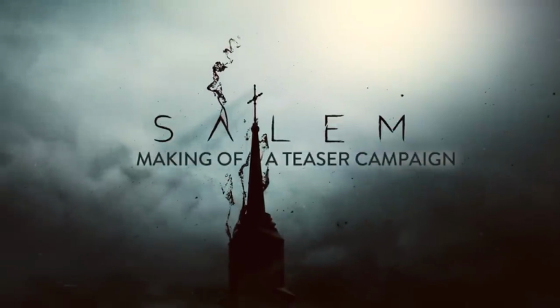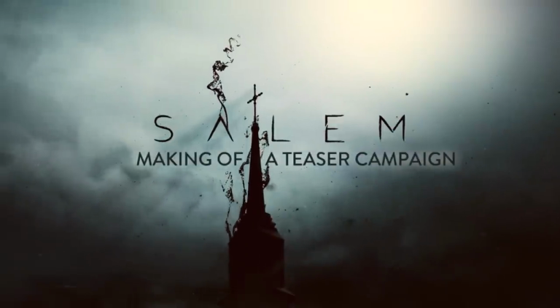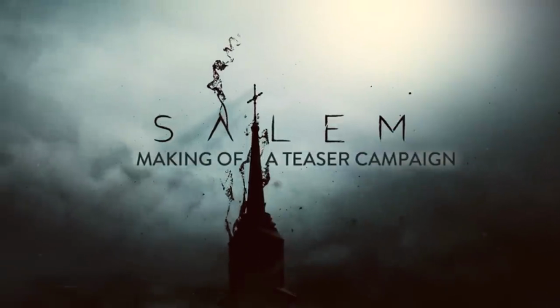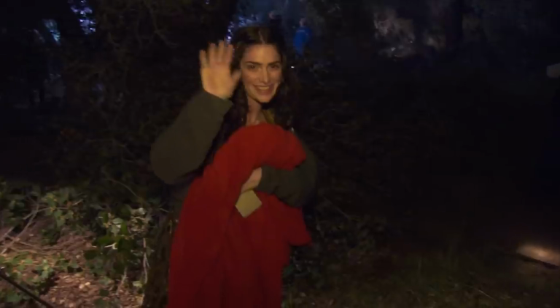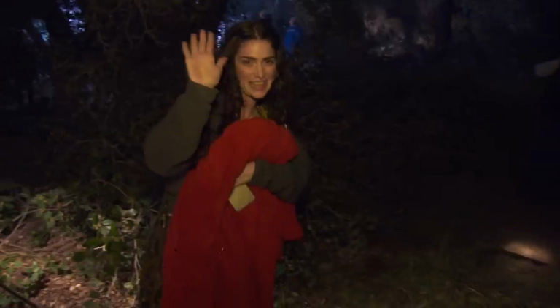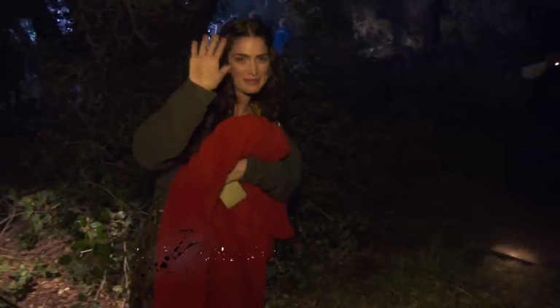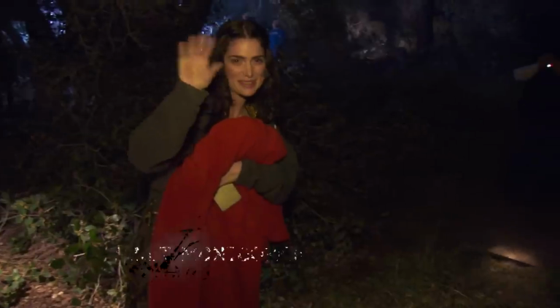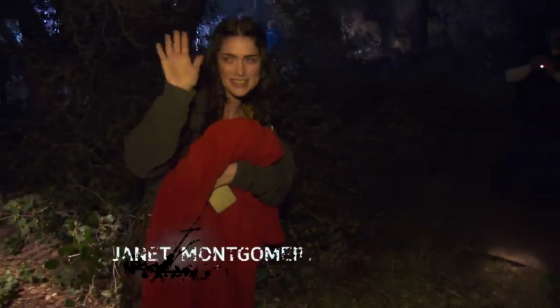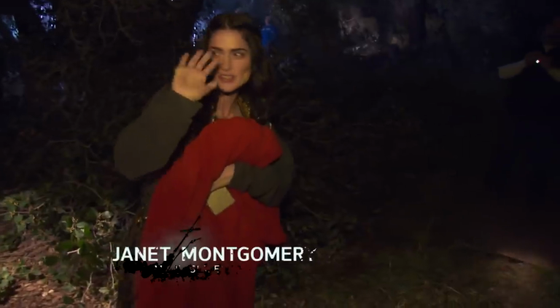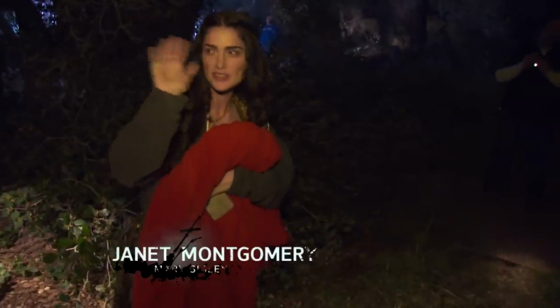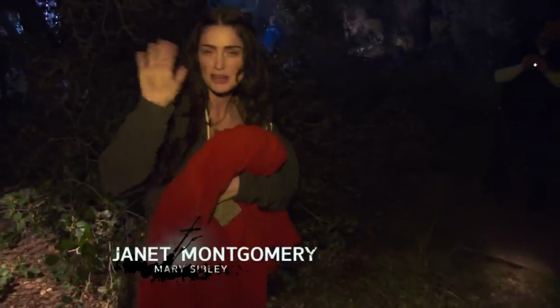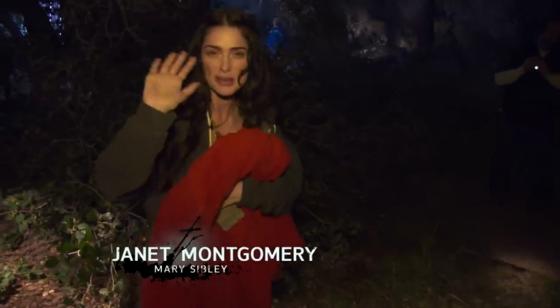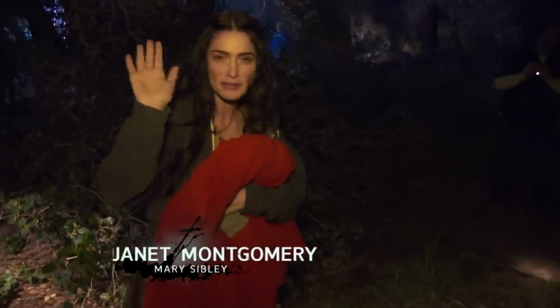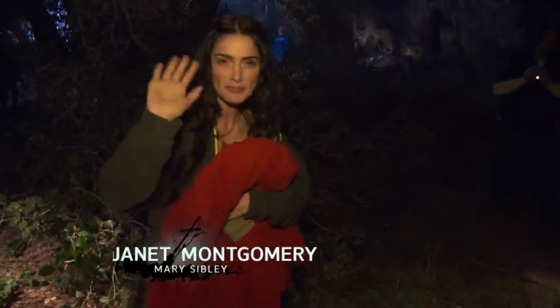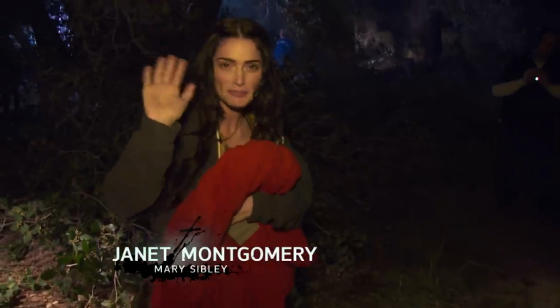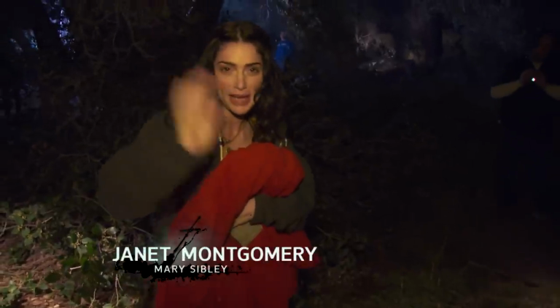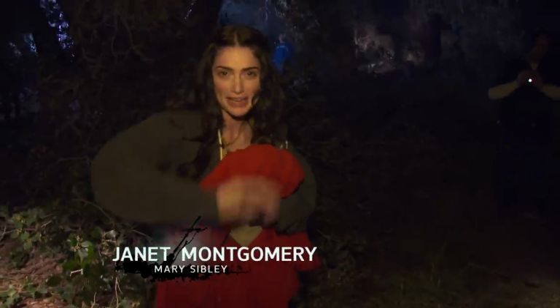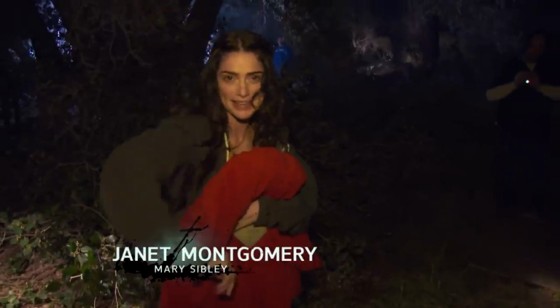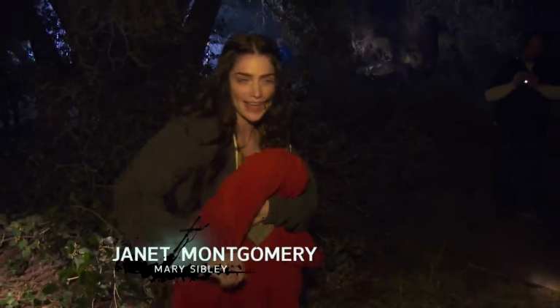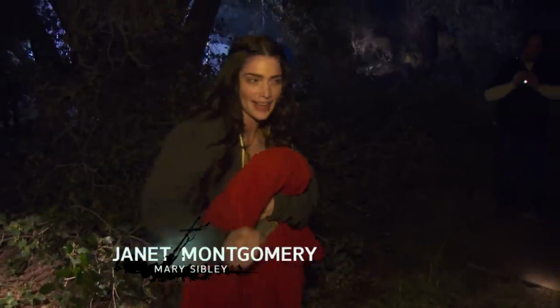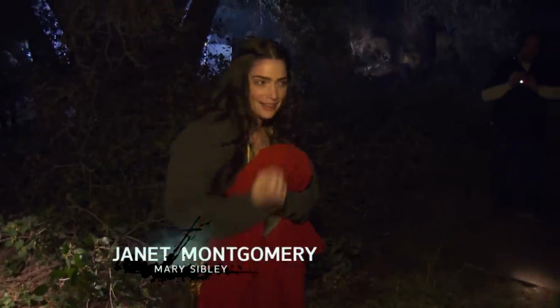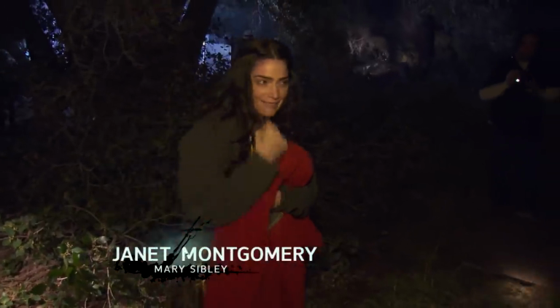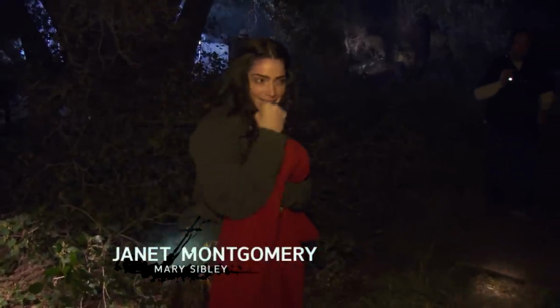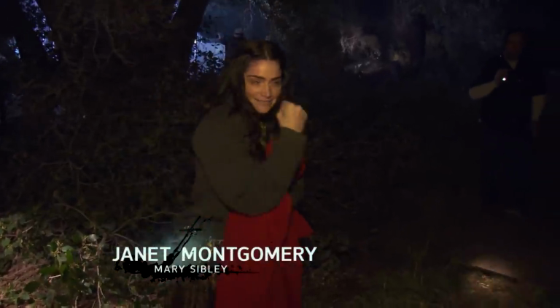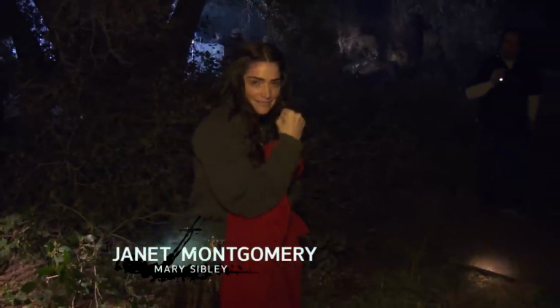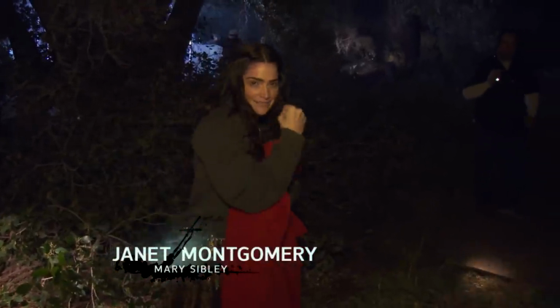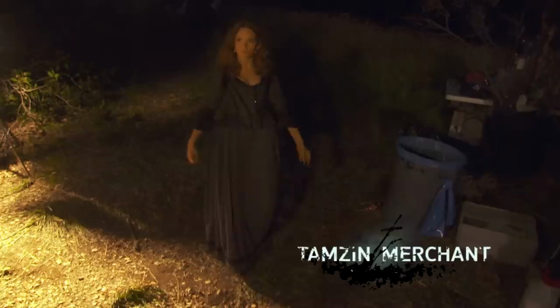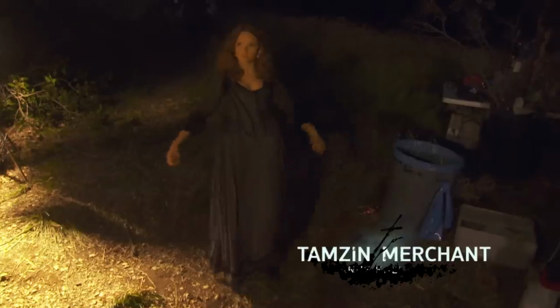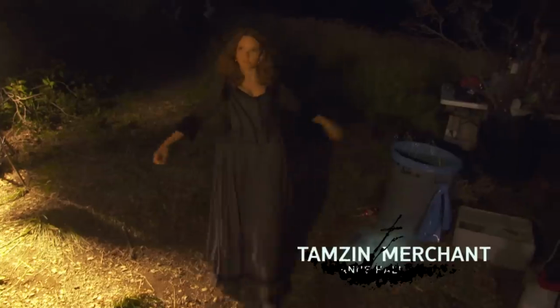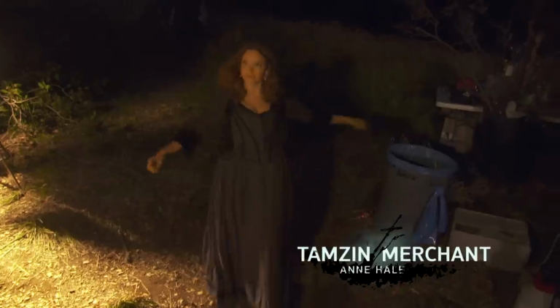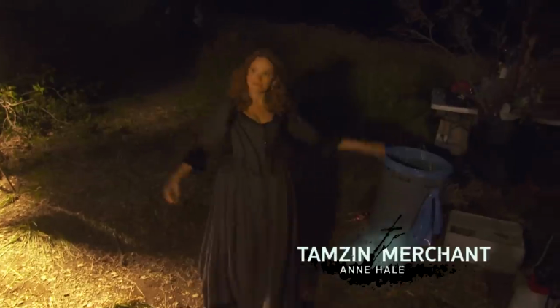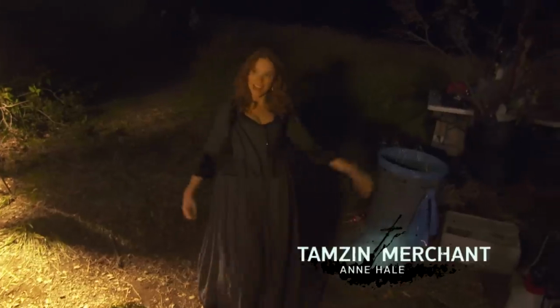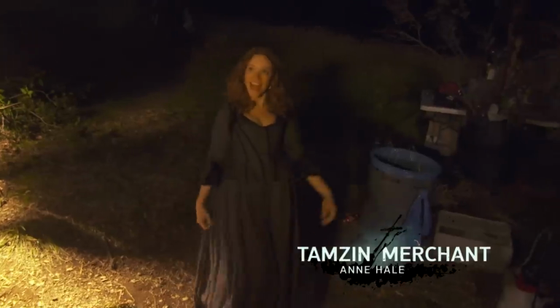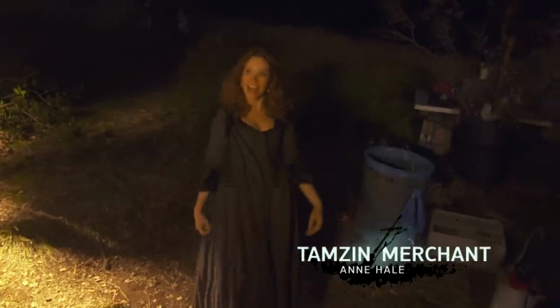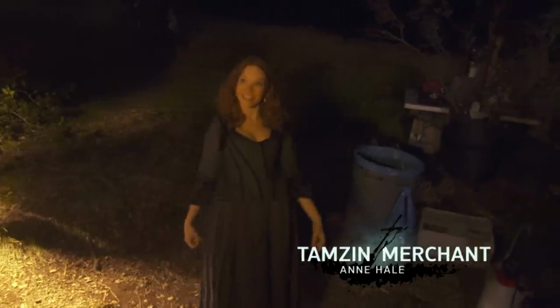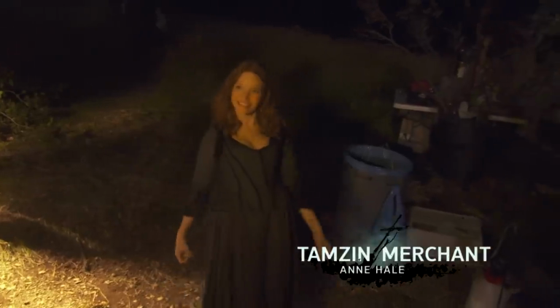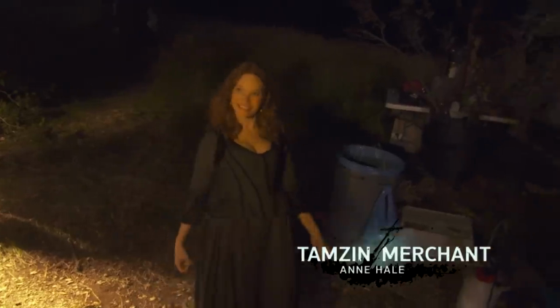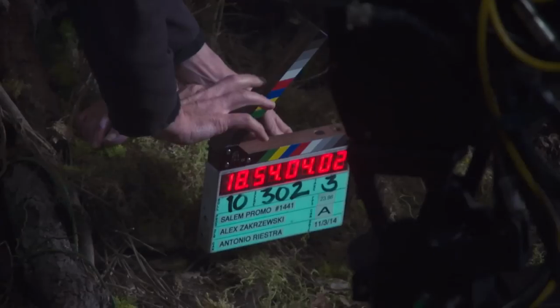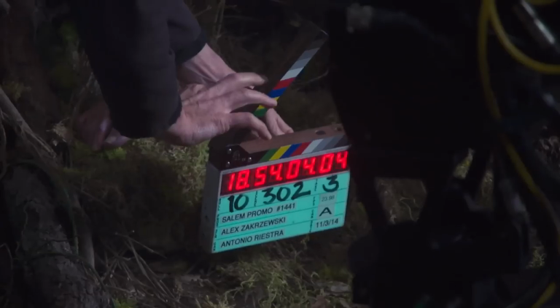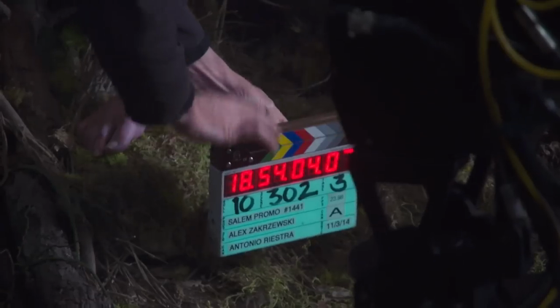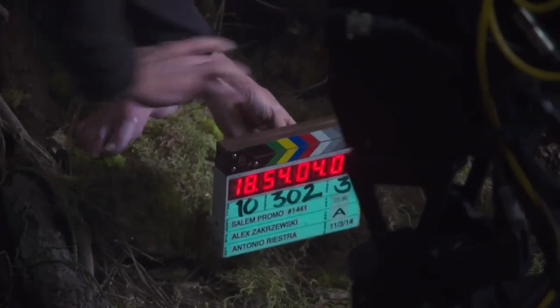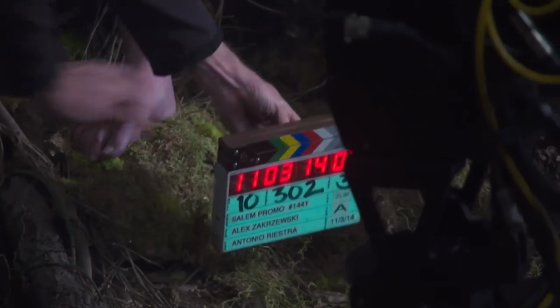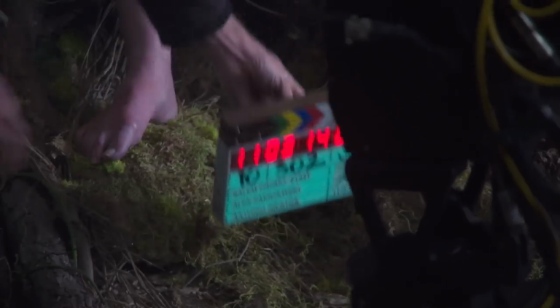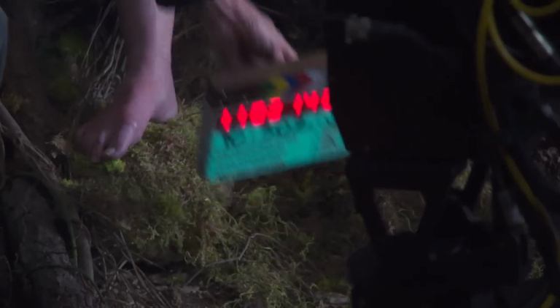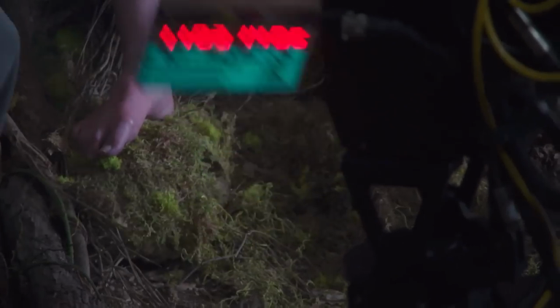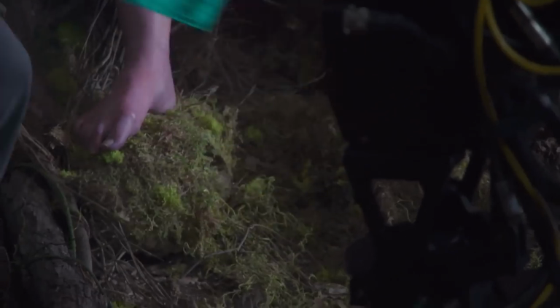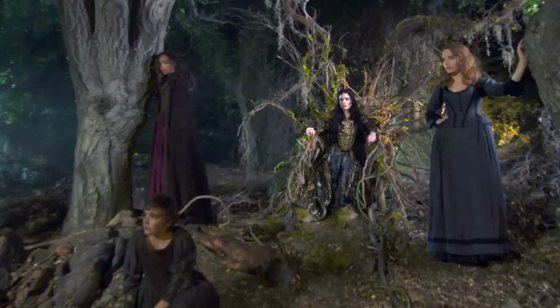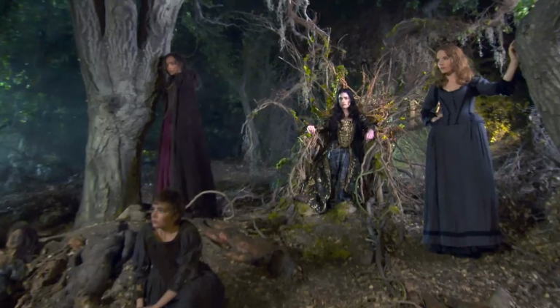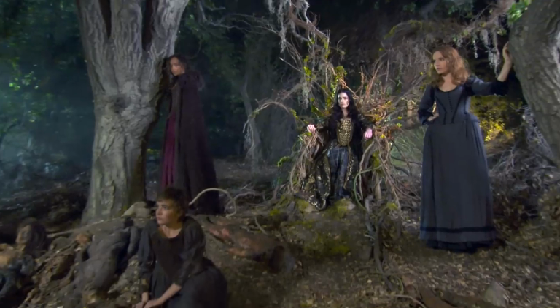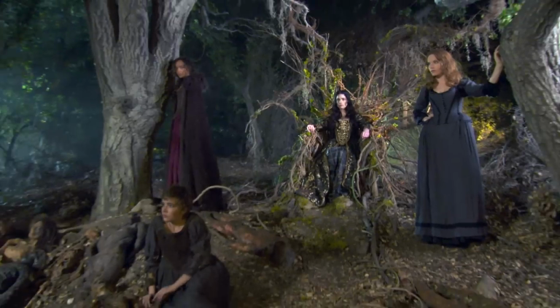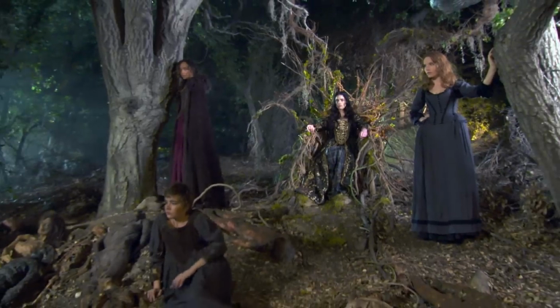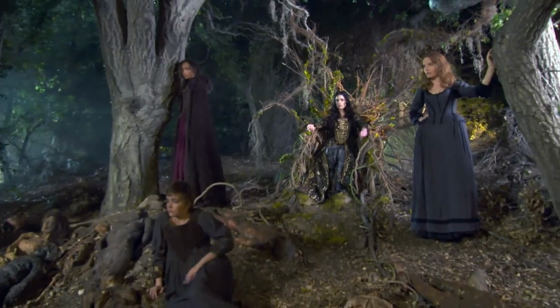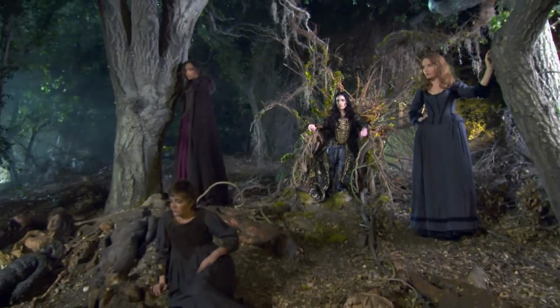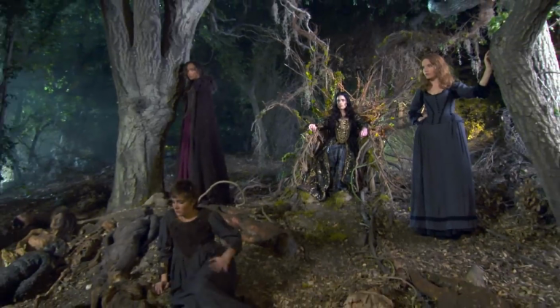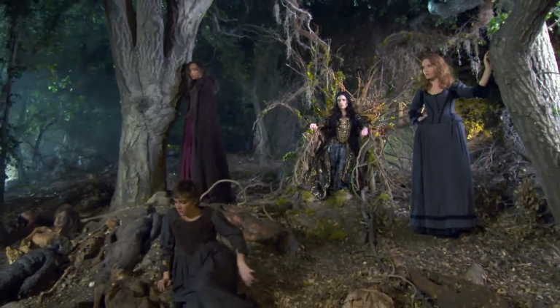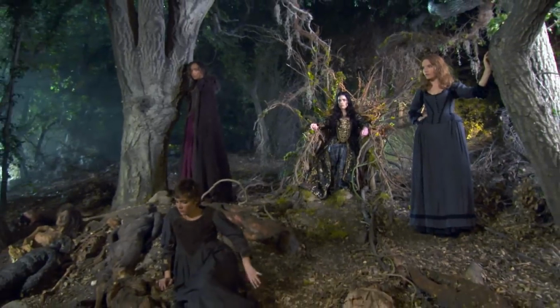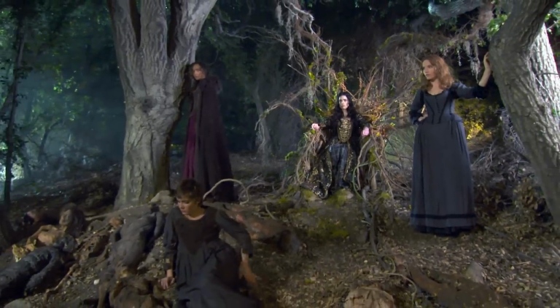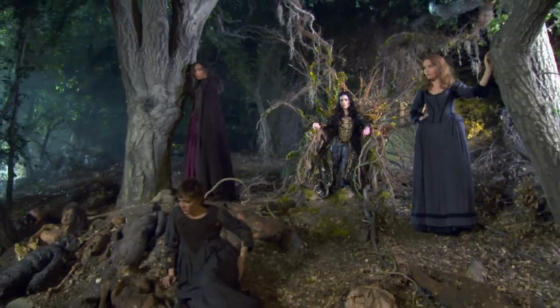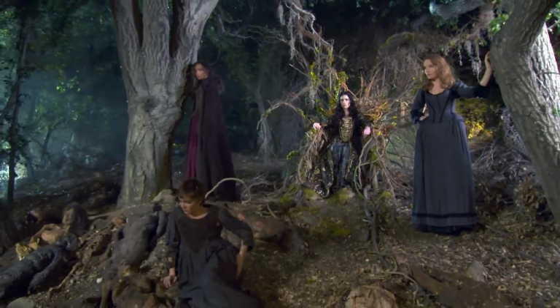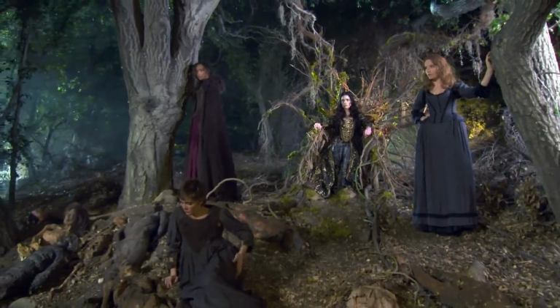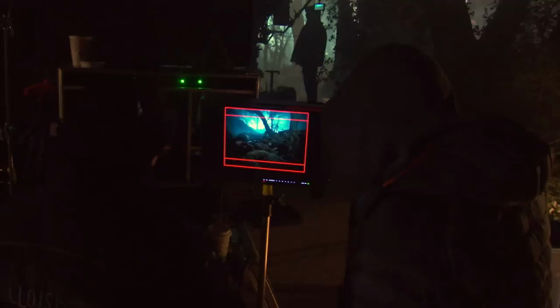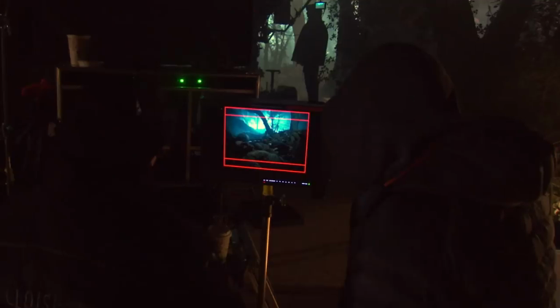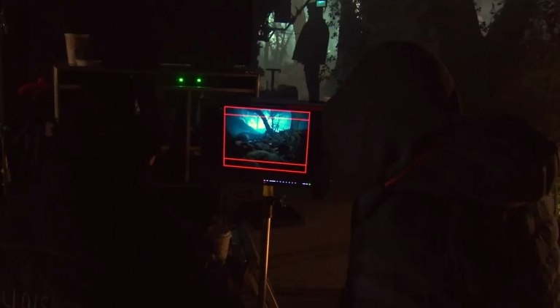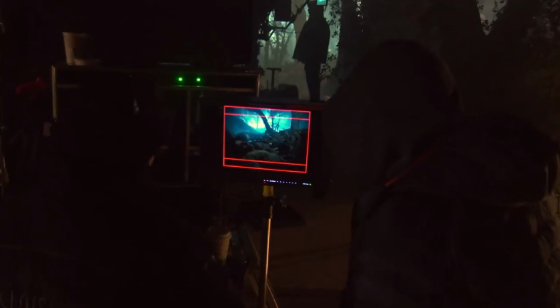Salem Season 2, back again. Let's smoke, guys. And camera!